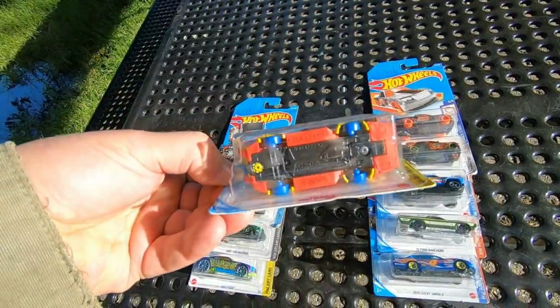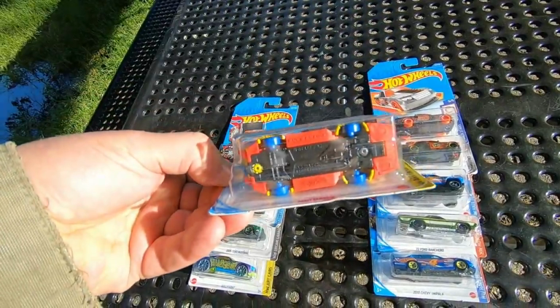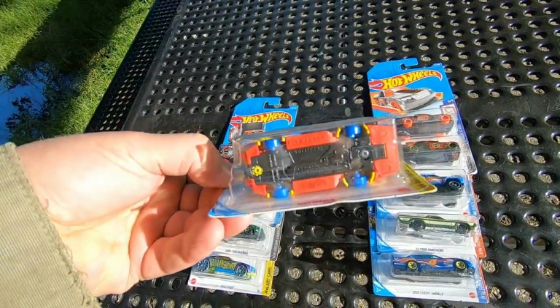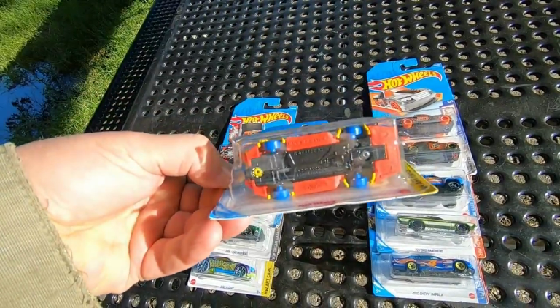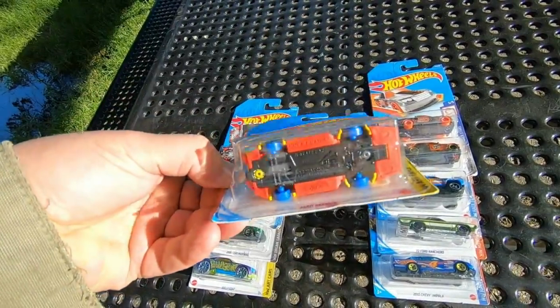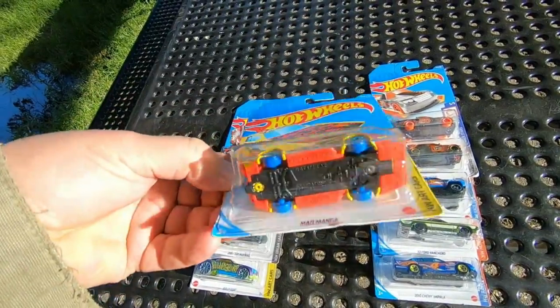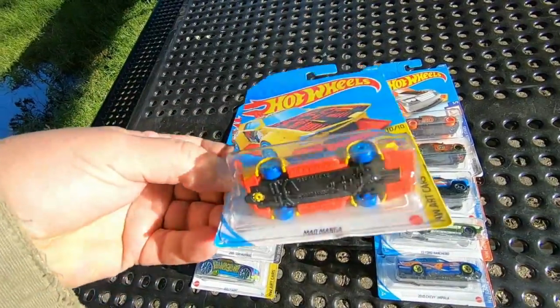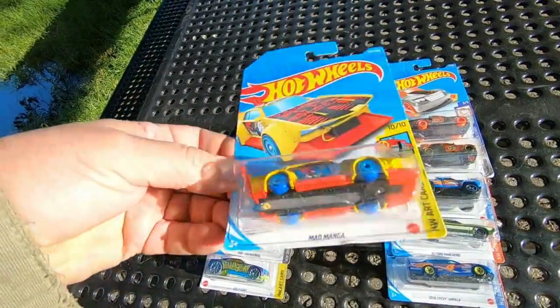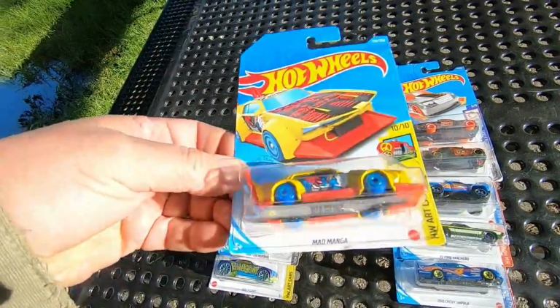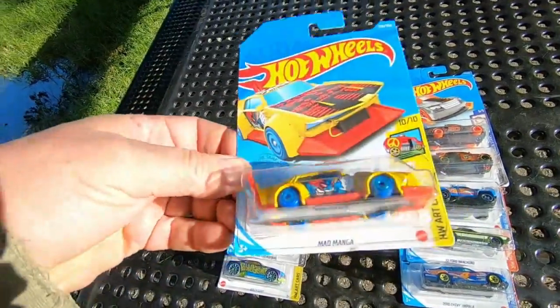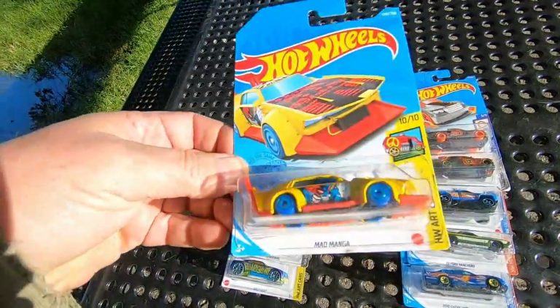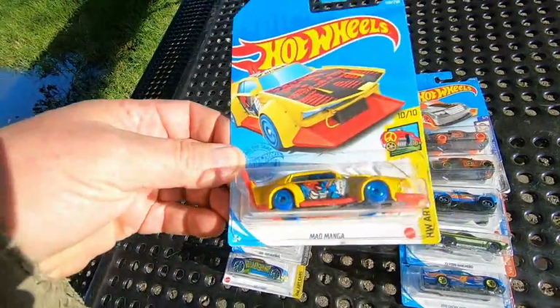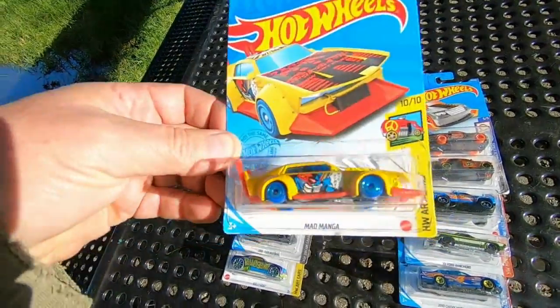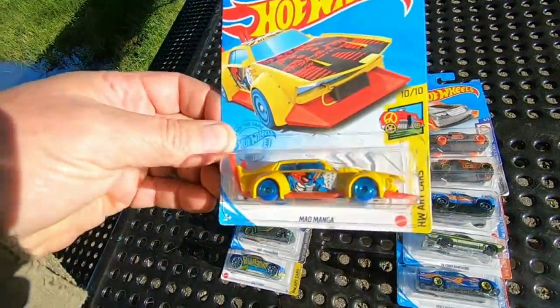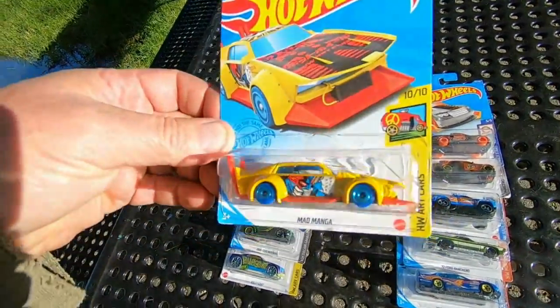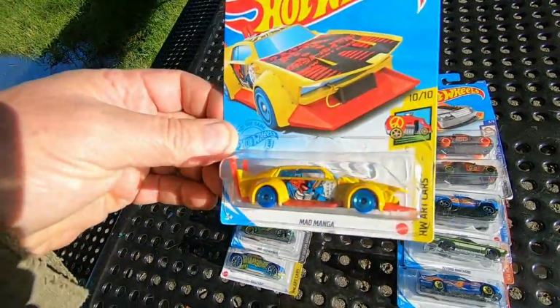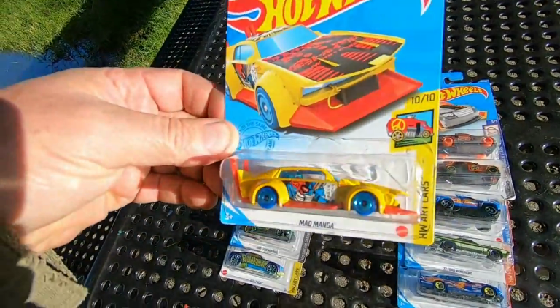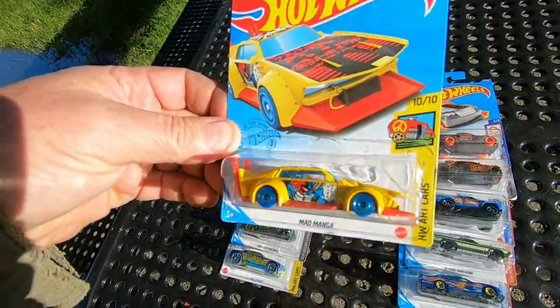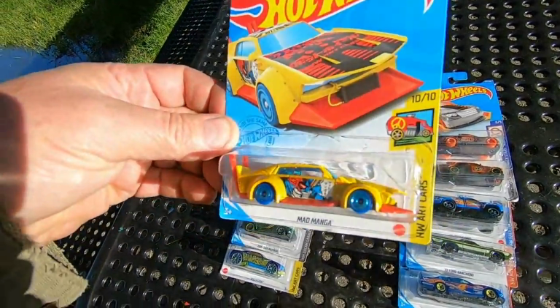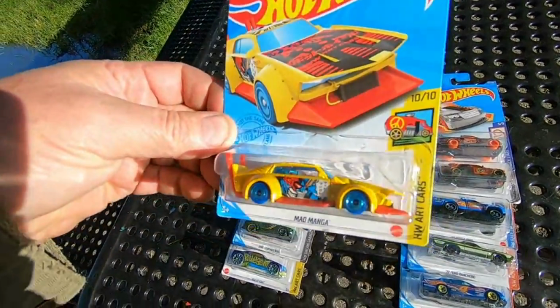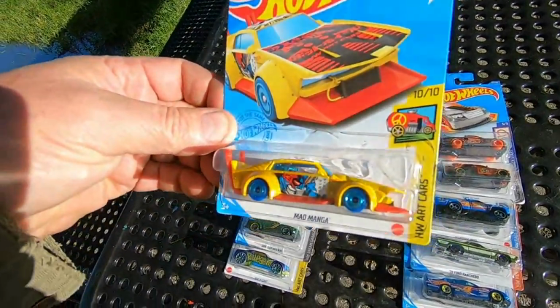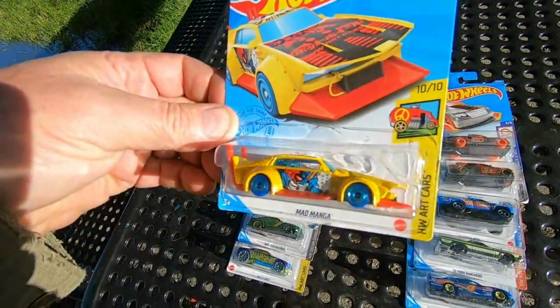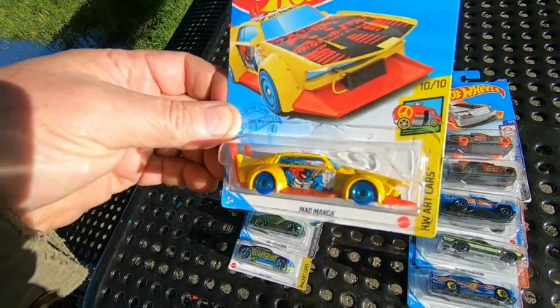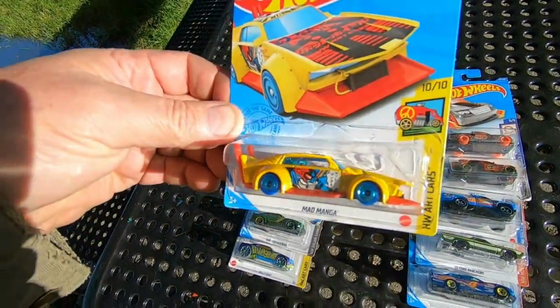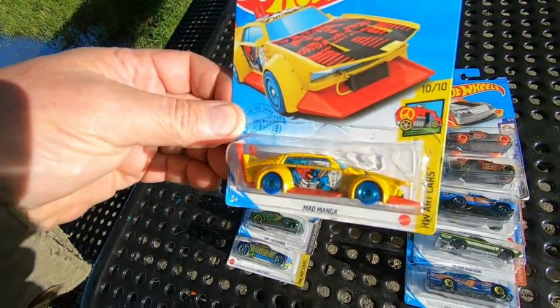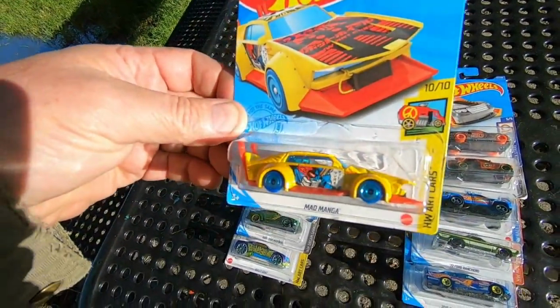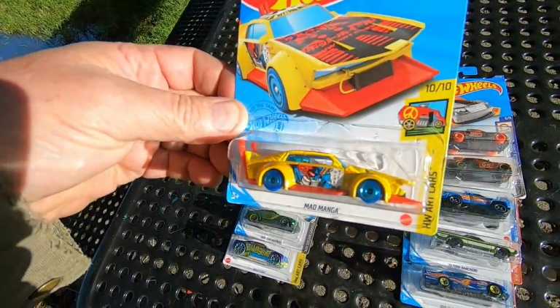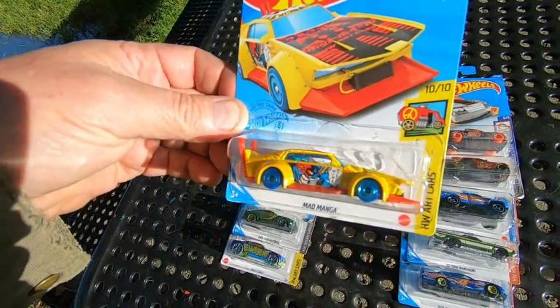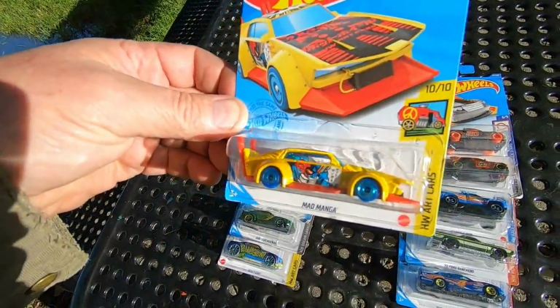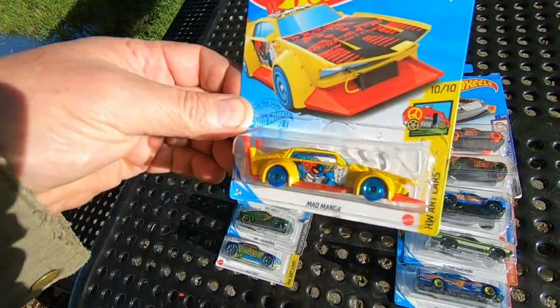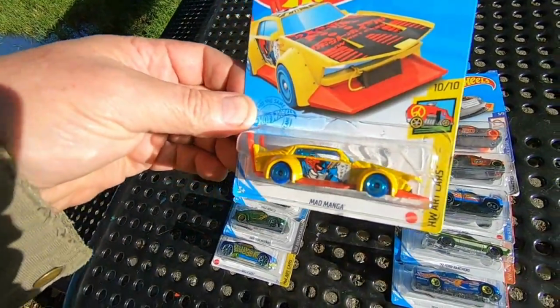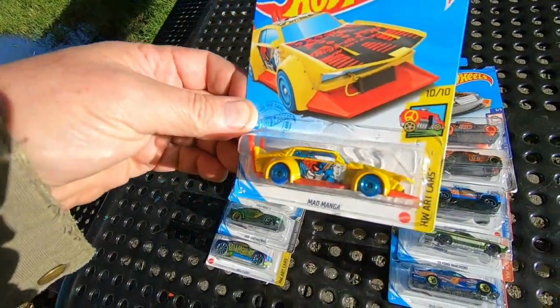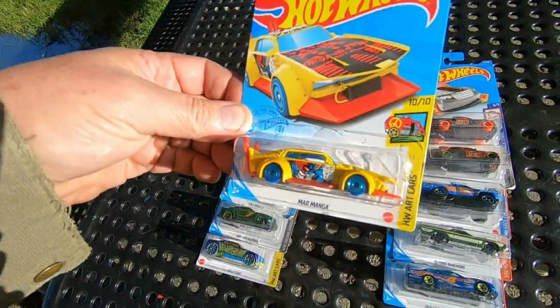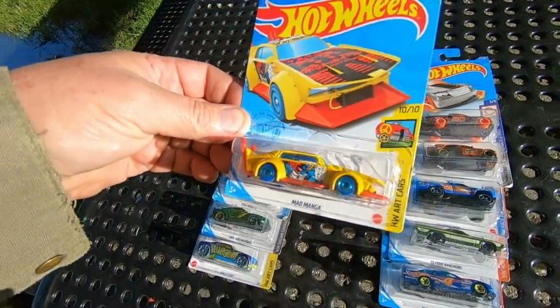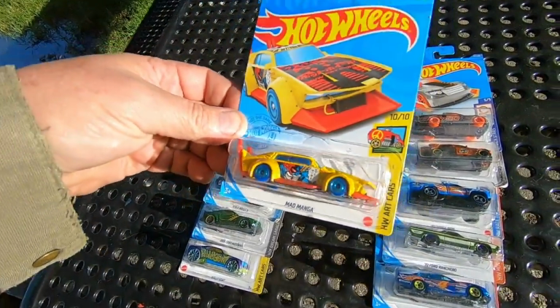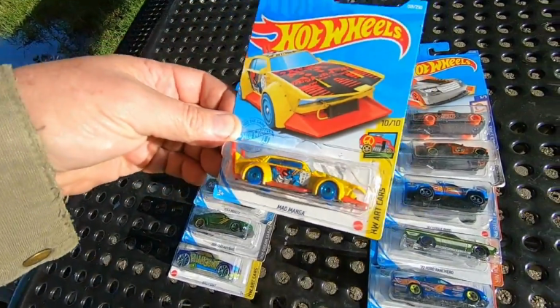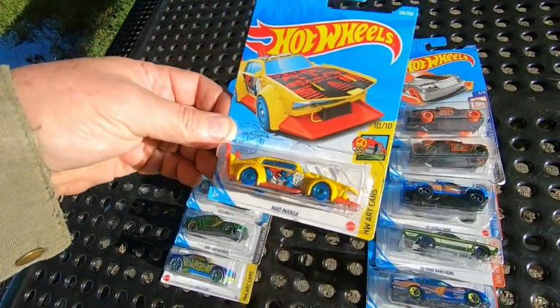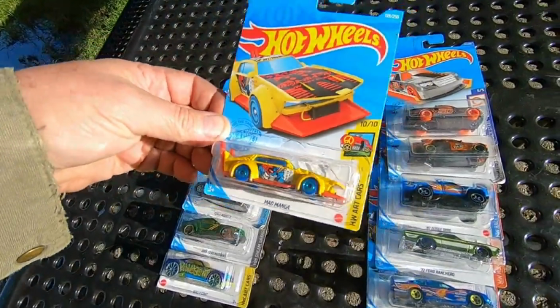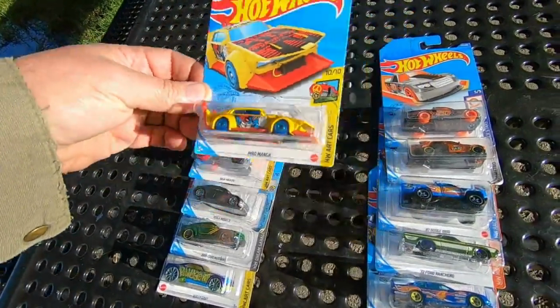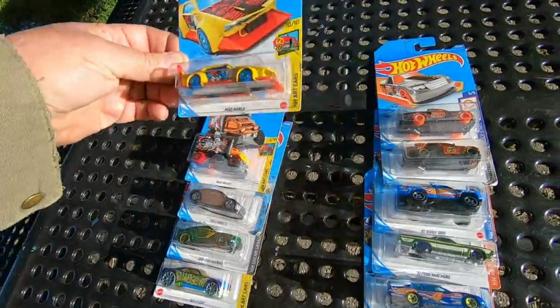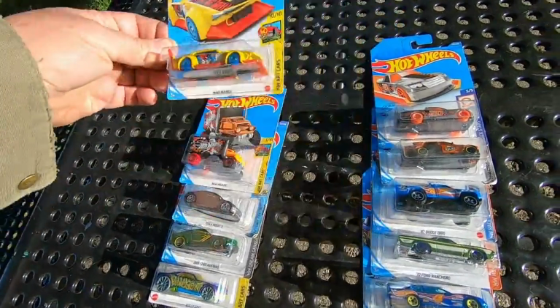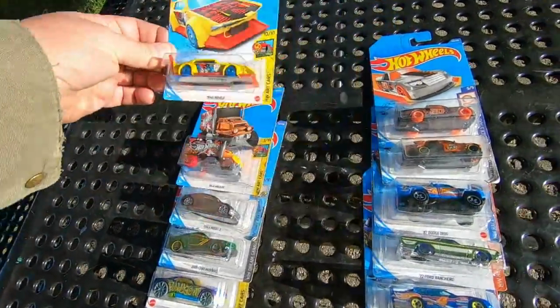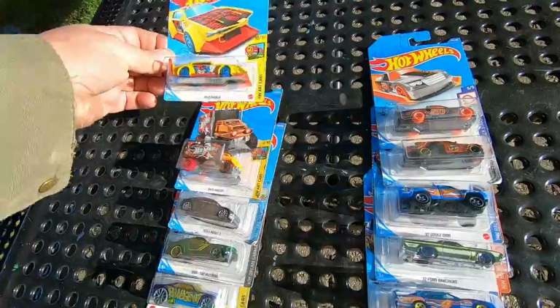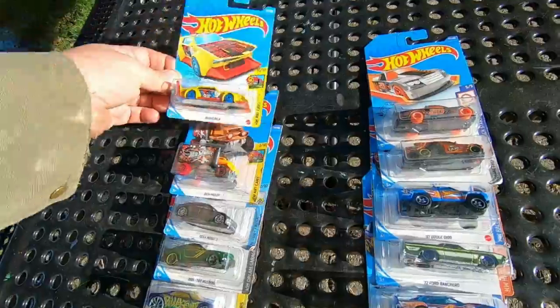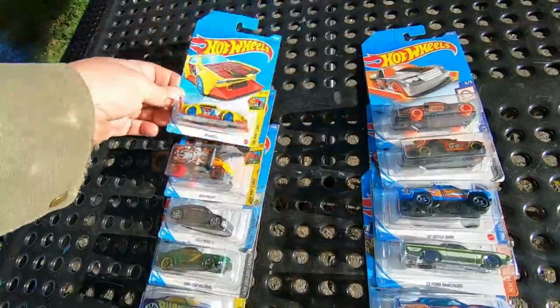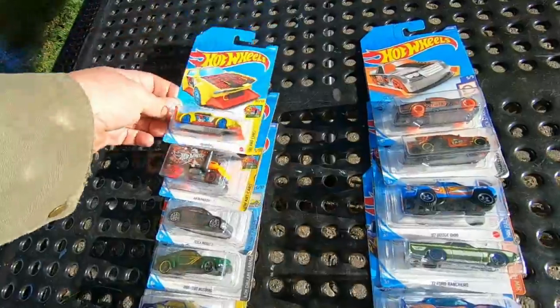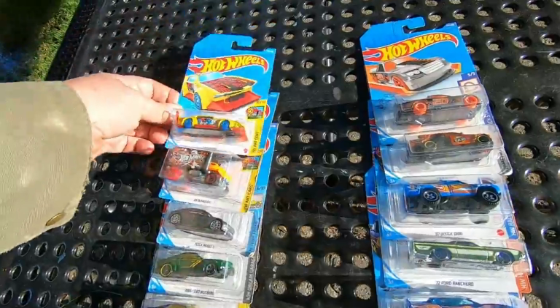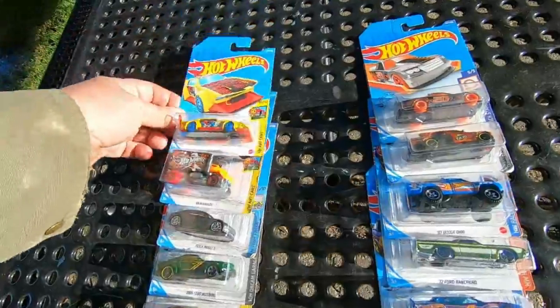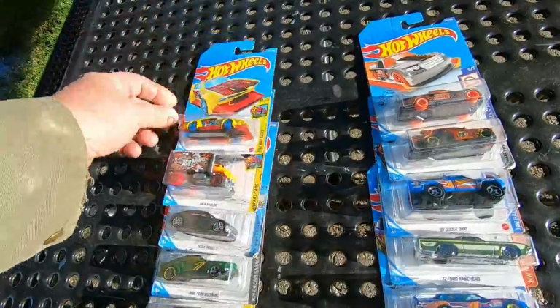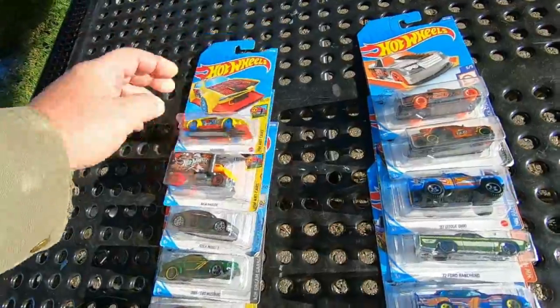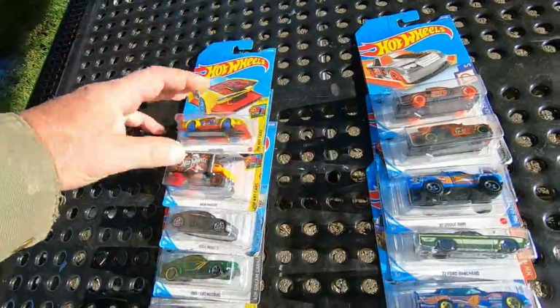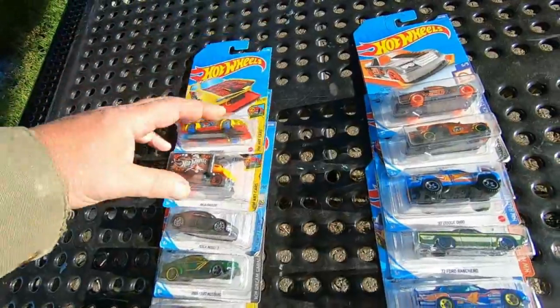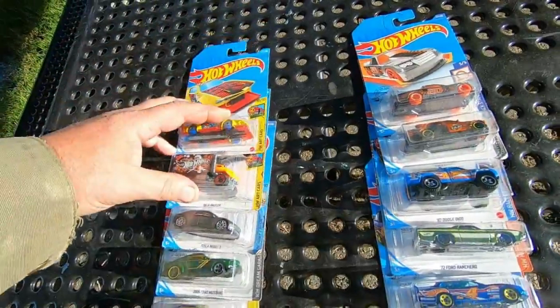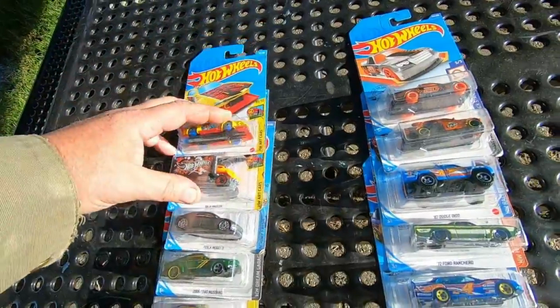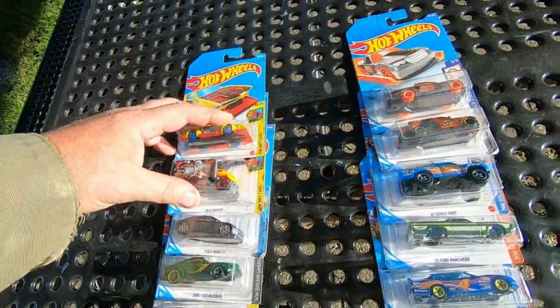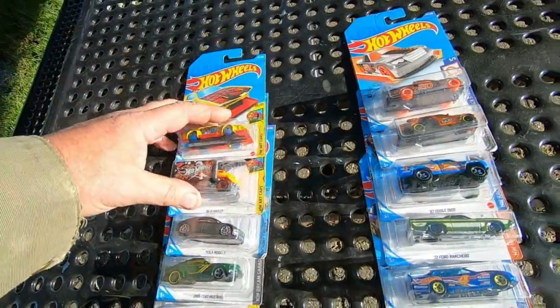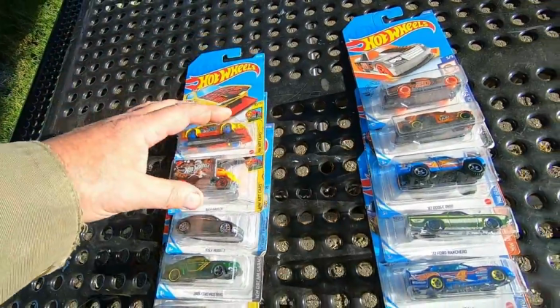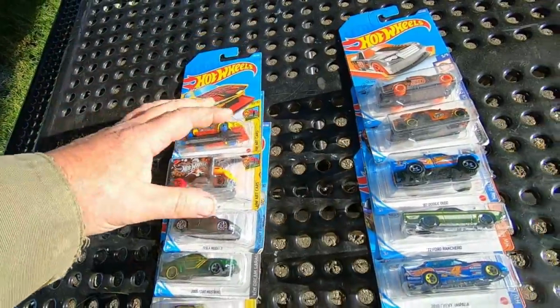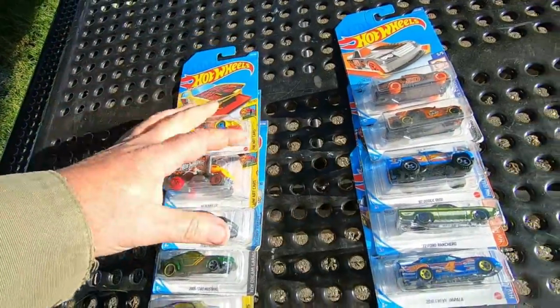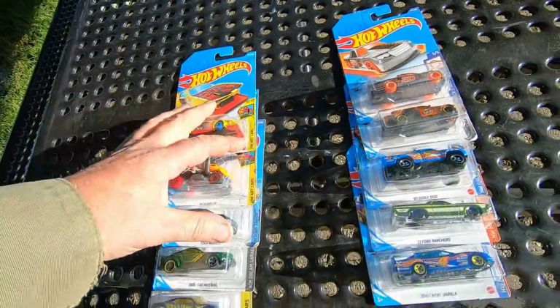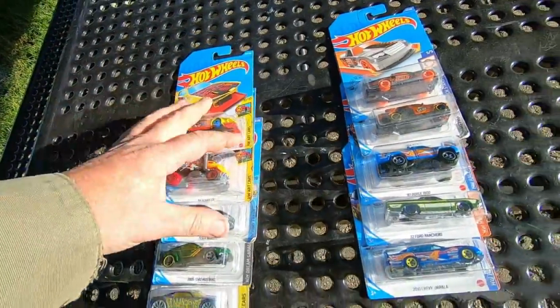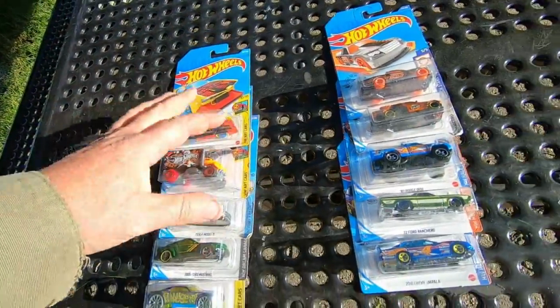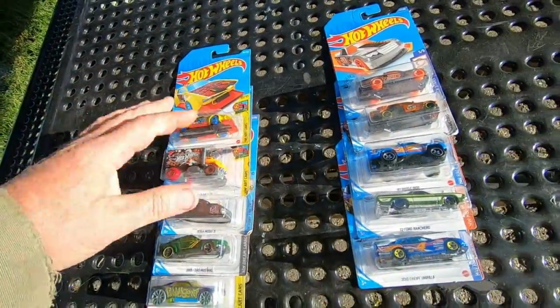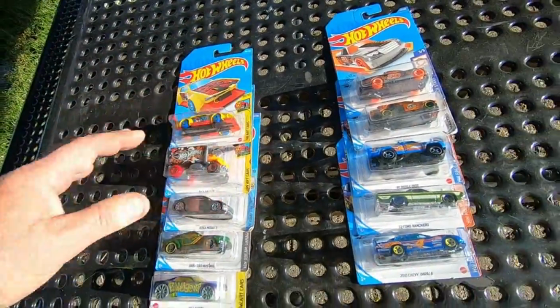Mad Manga. That's cool. Look at all the pipes on the back. Just think how loud that would be. It's only got little tiny tires.